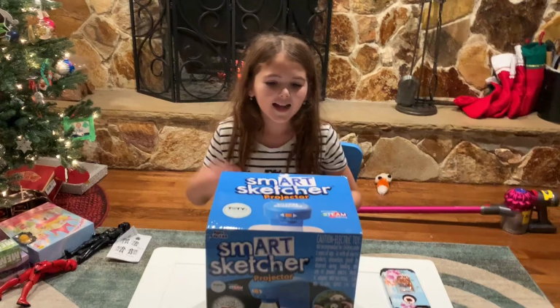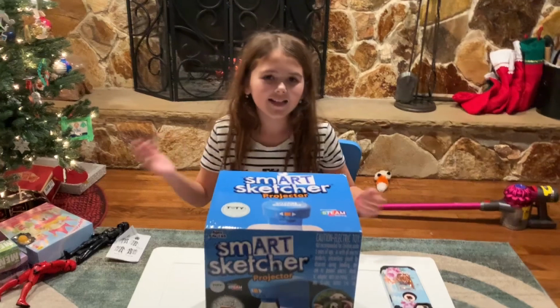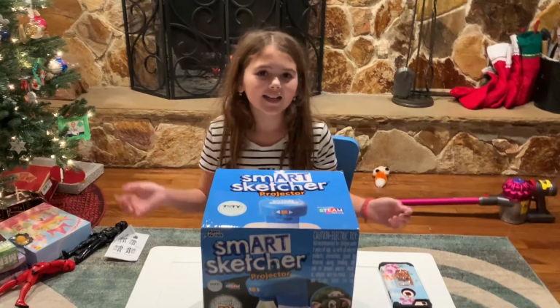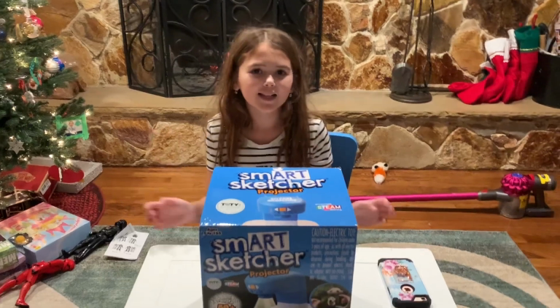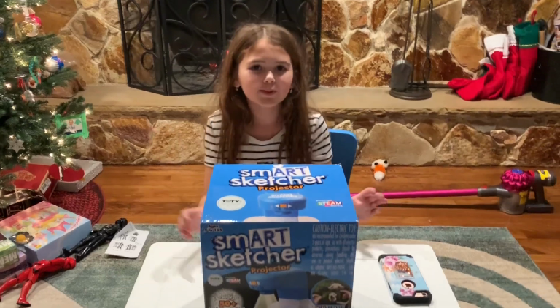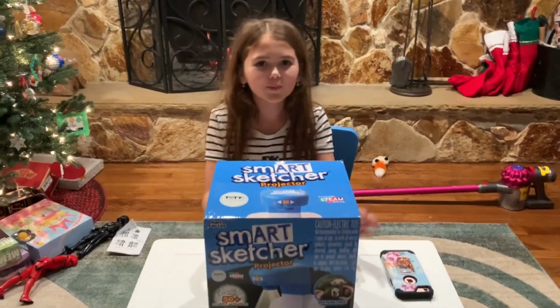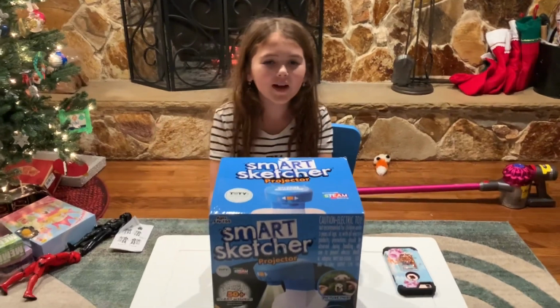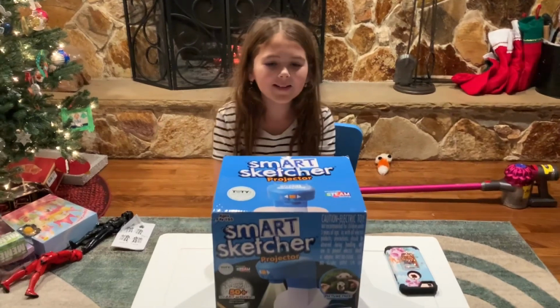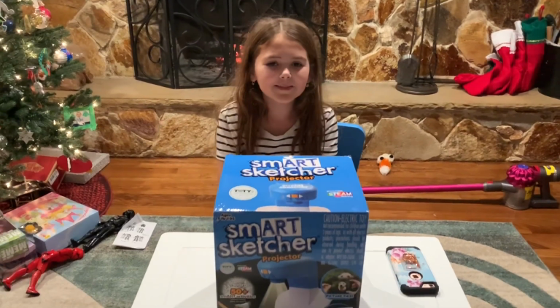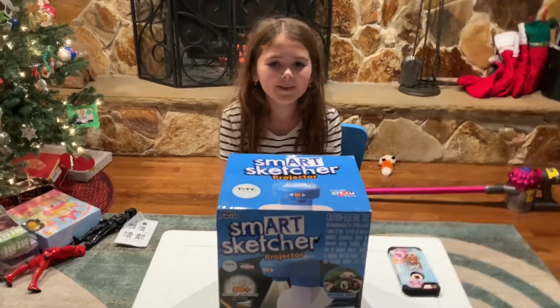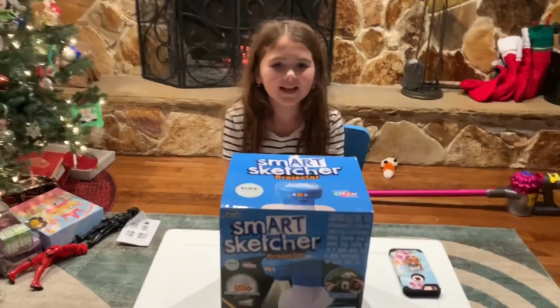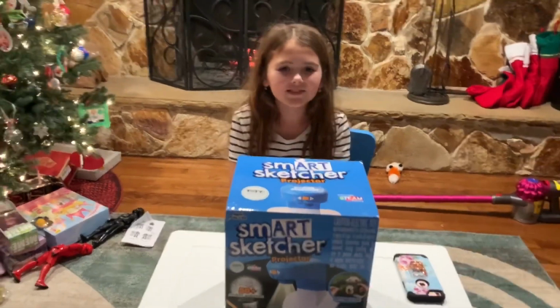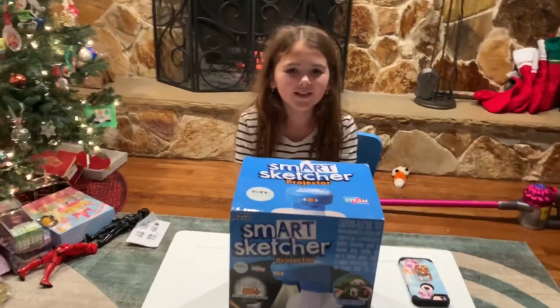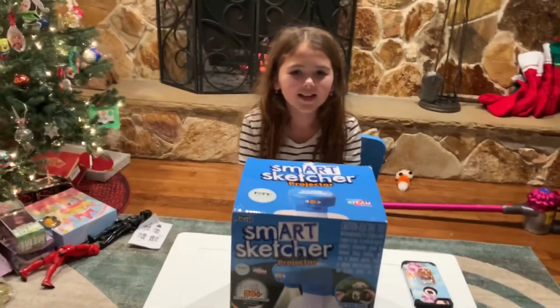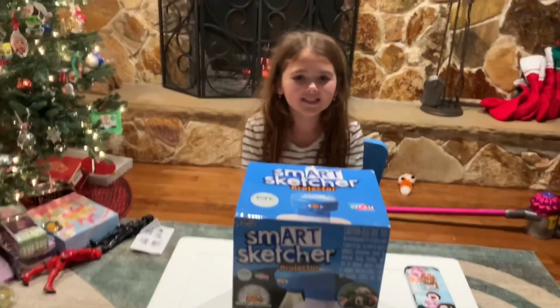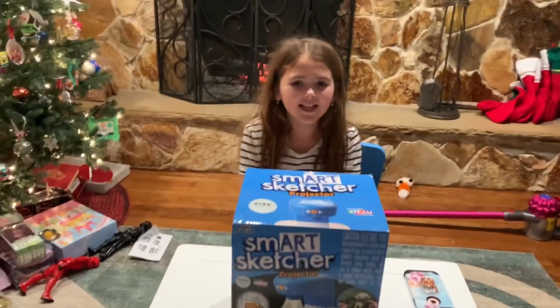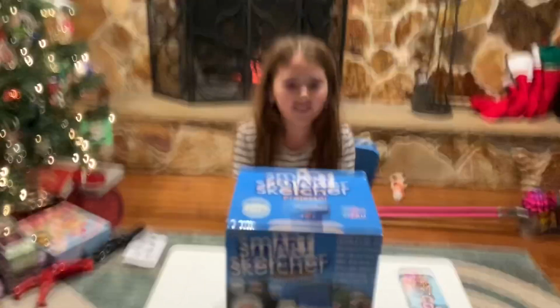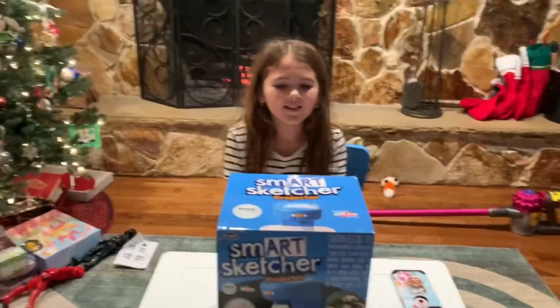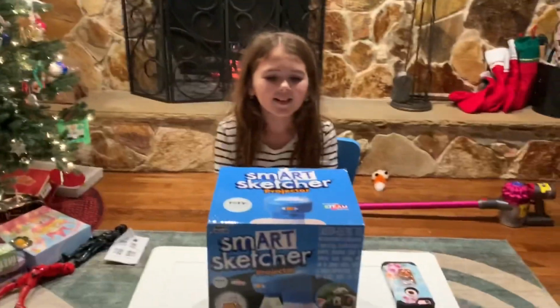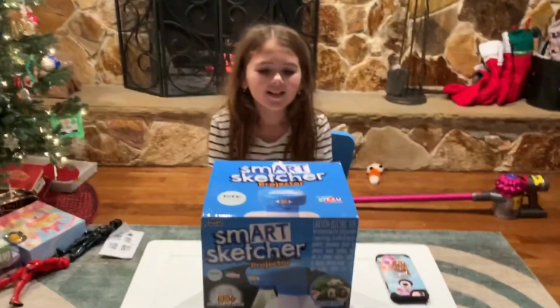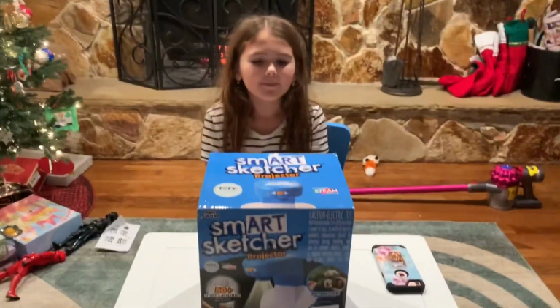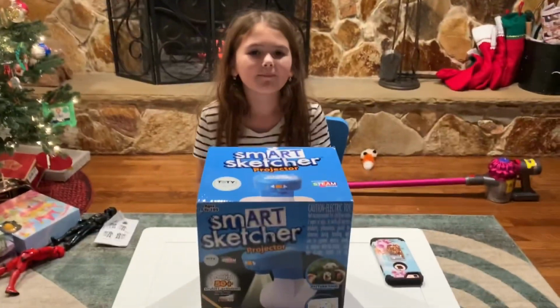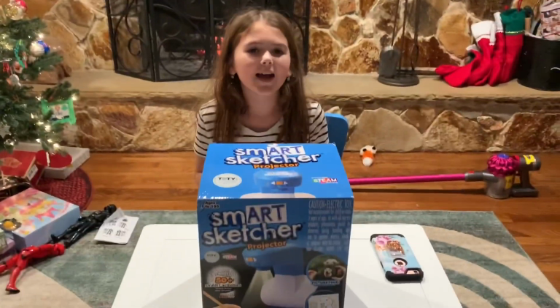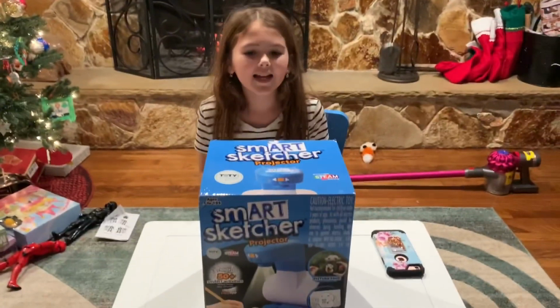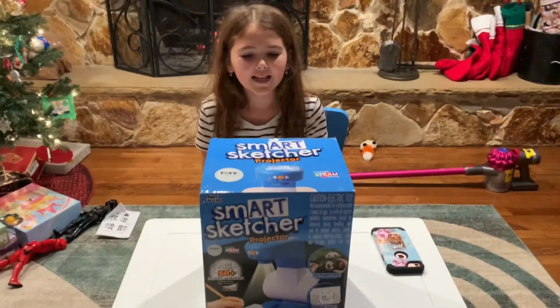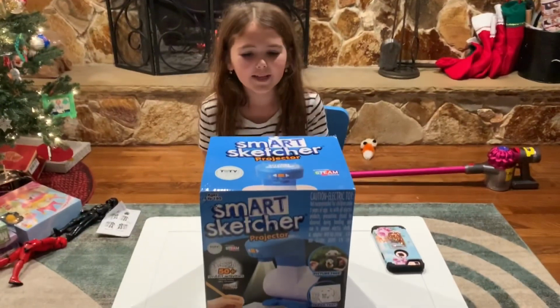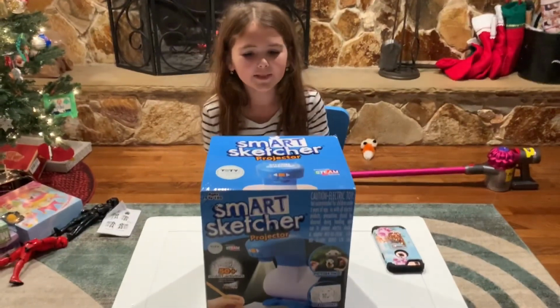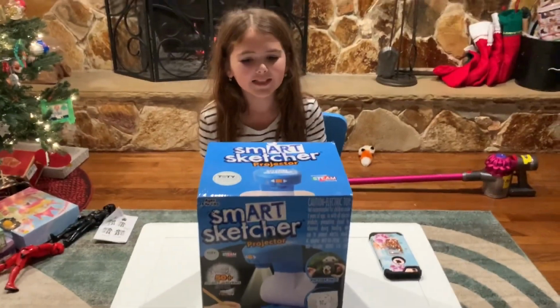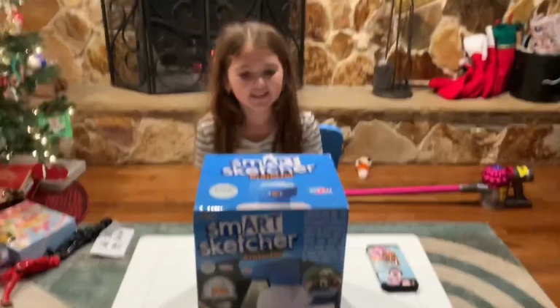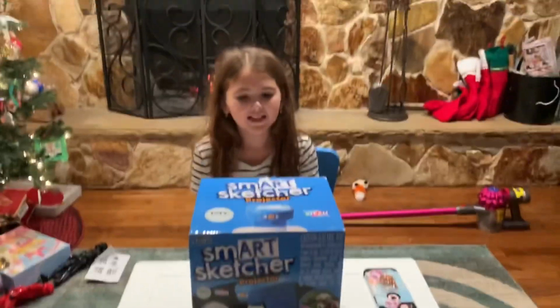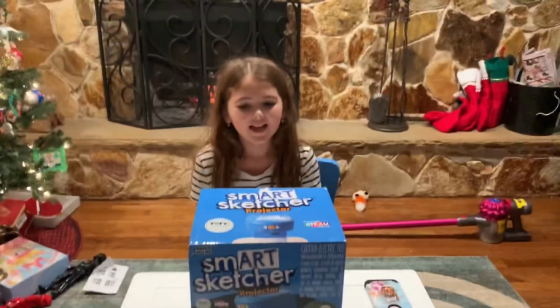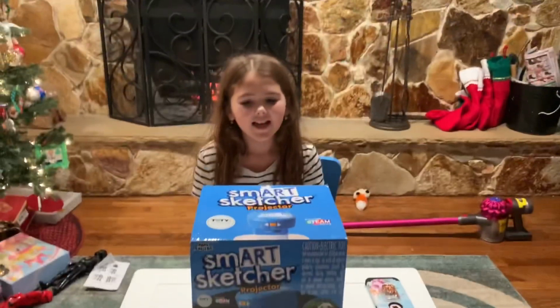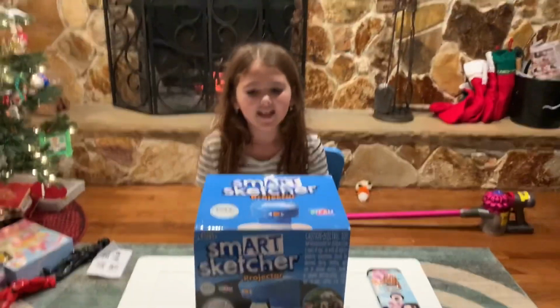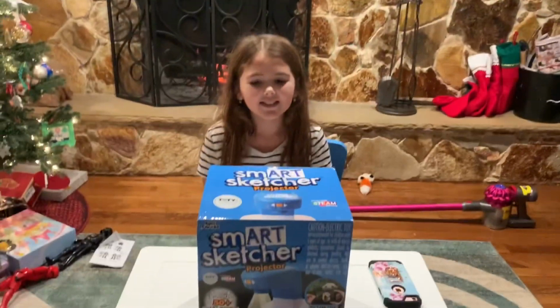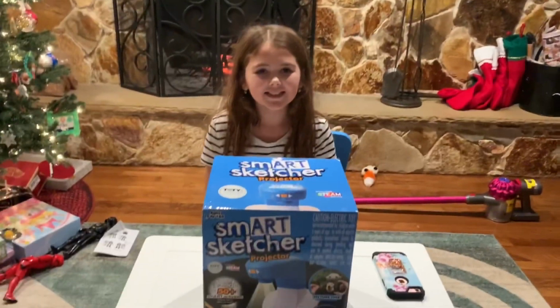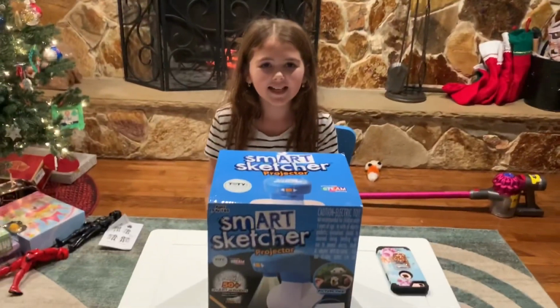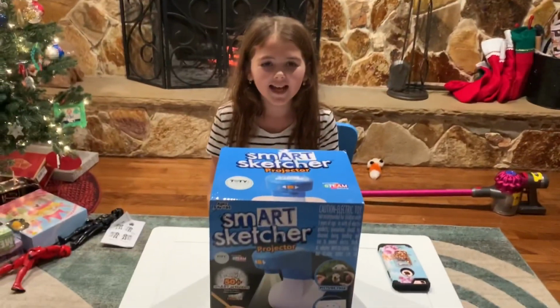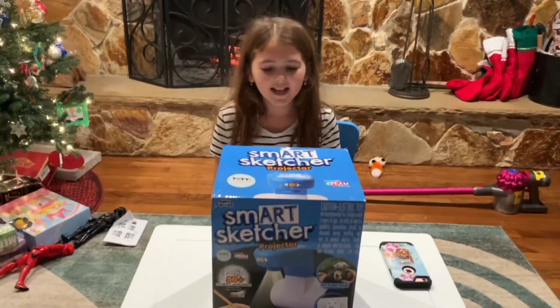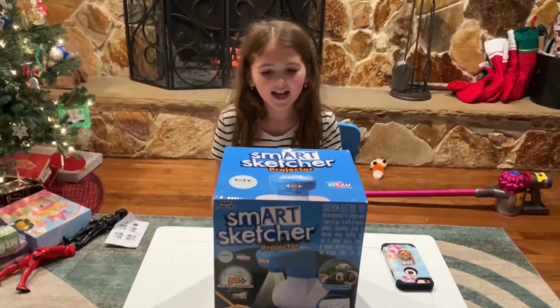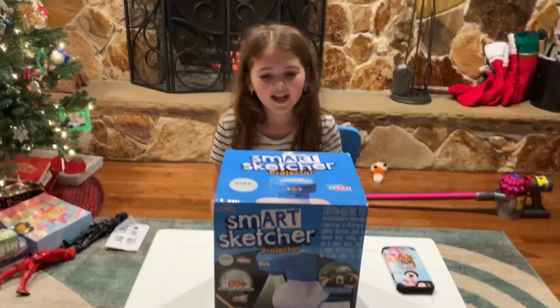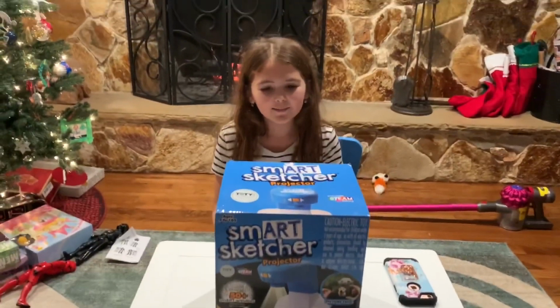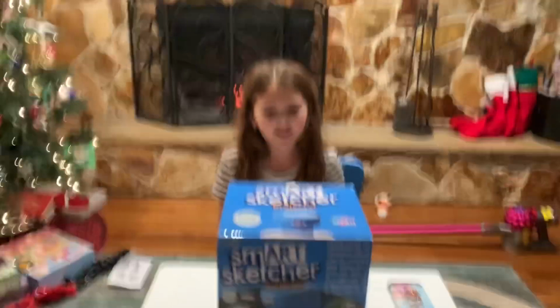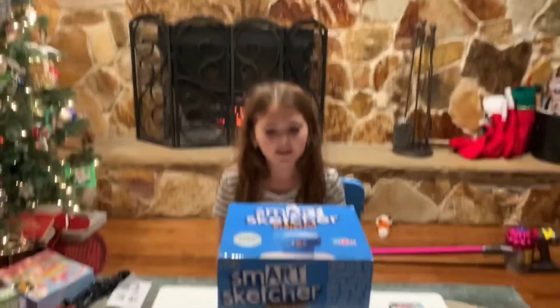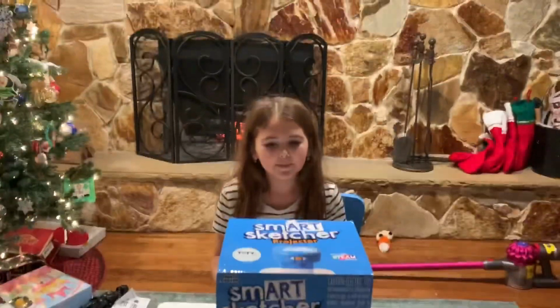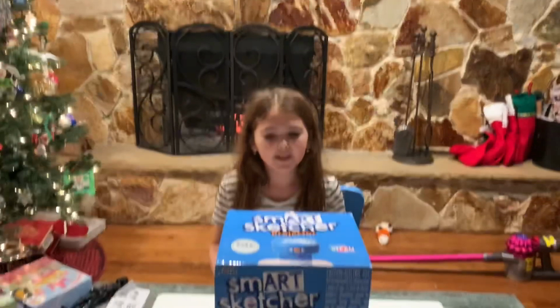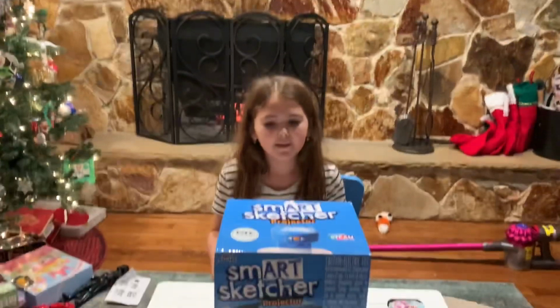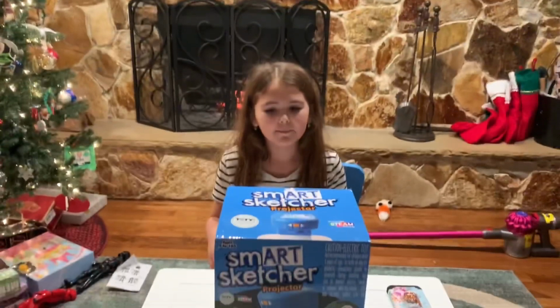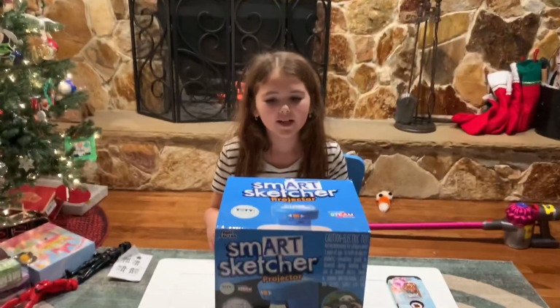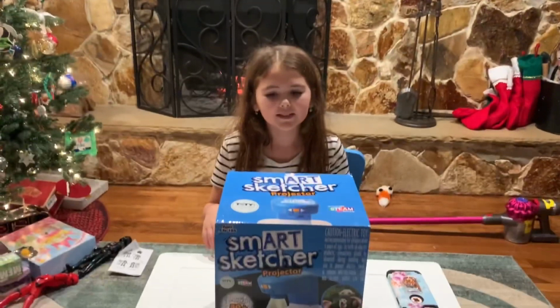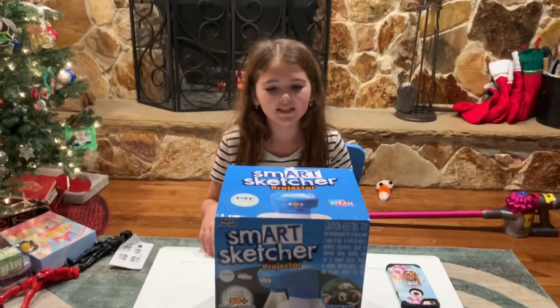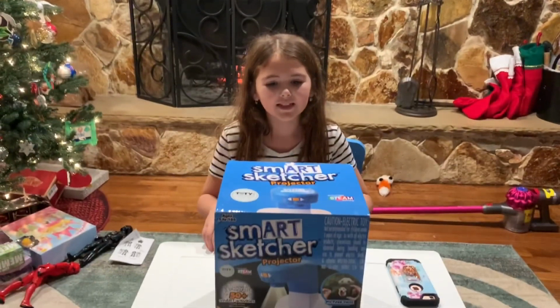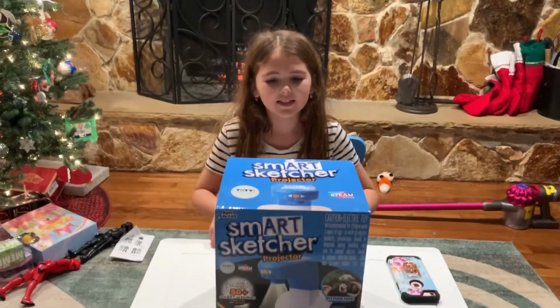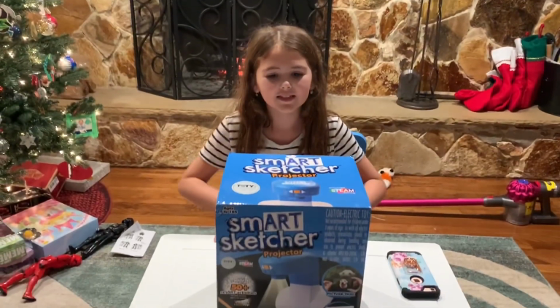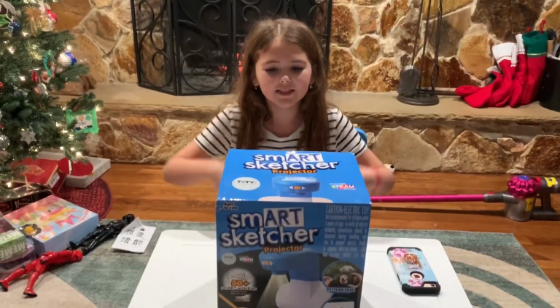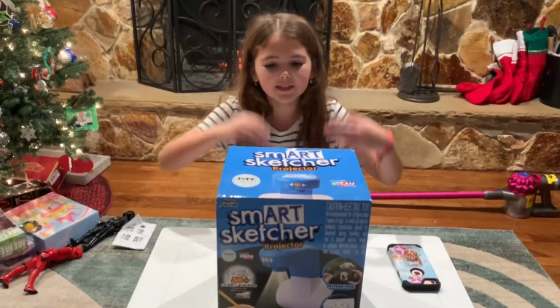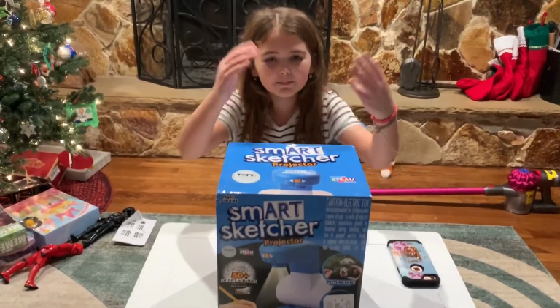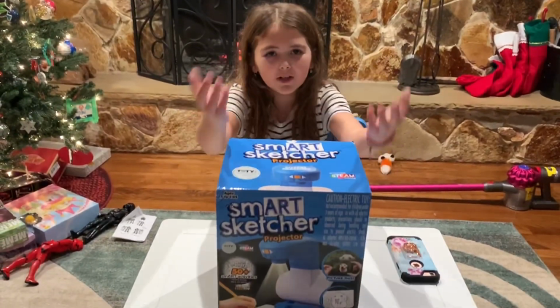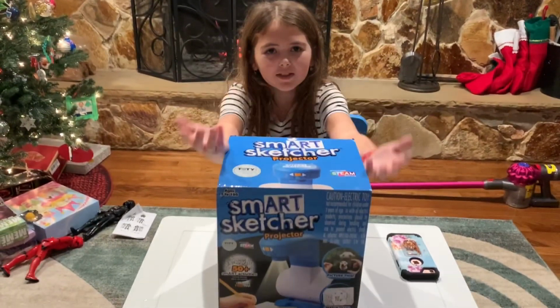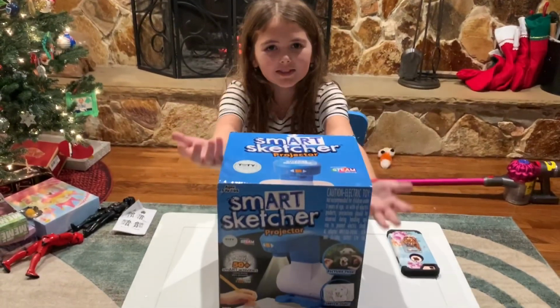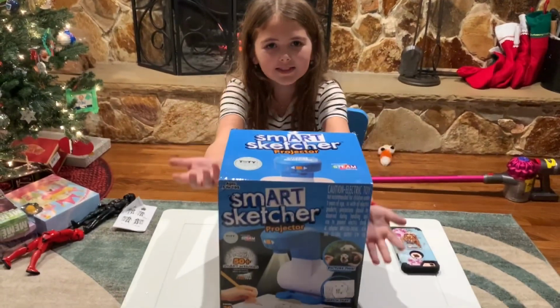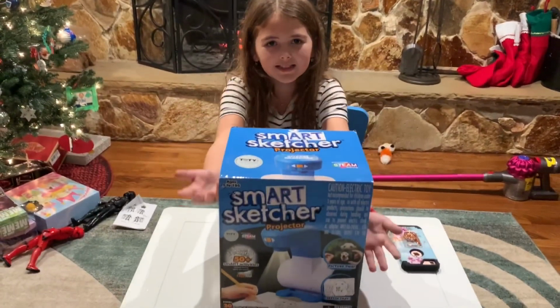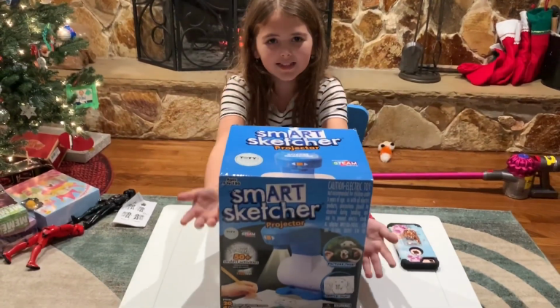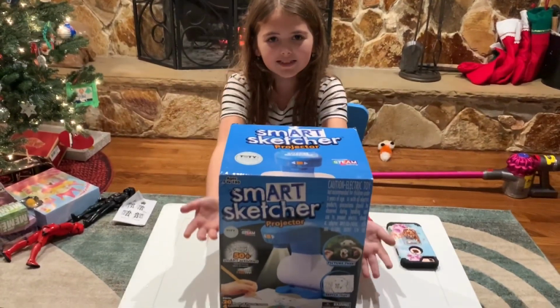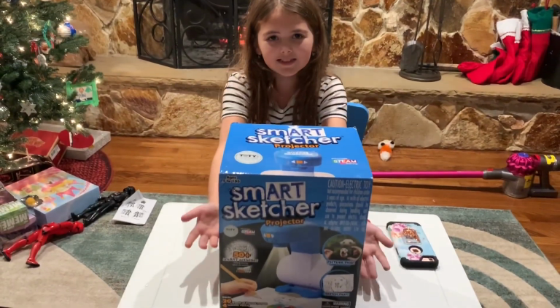Hi guys, welcome back to our channel. My name is Neil, and today I'm going to be unboxing the SmartSketcher.